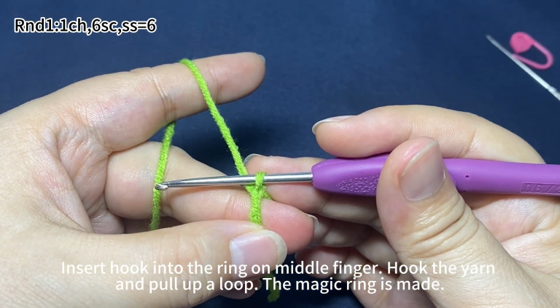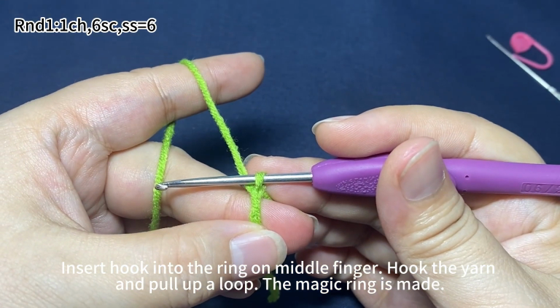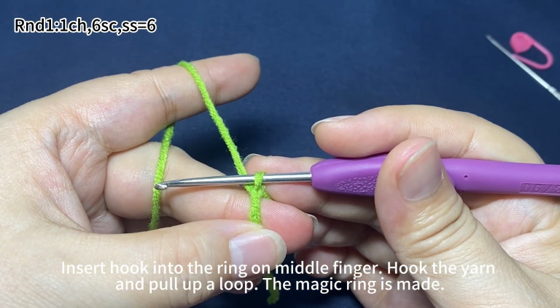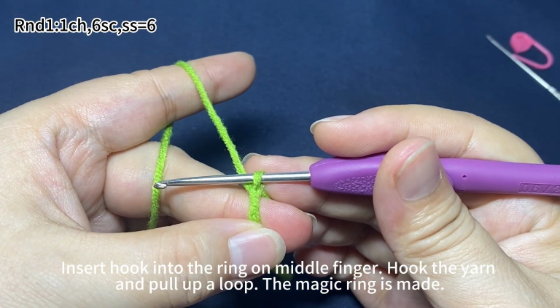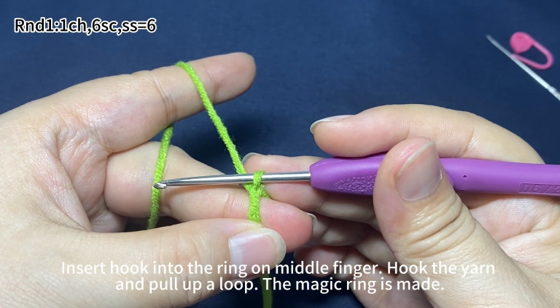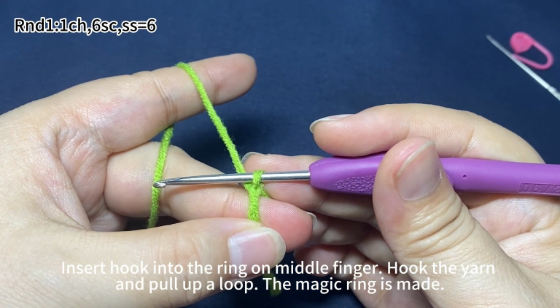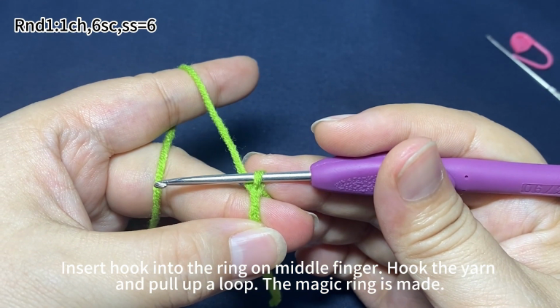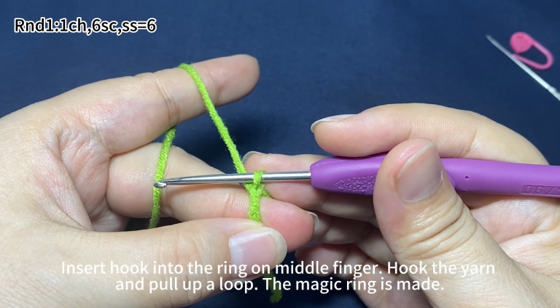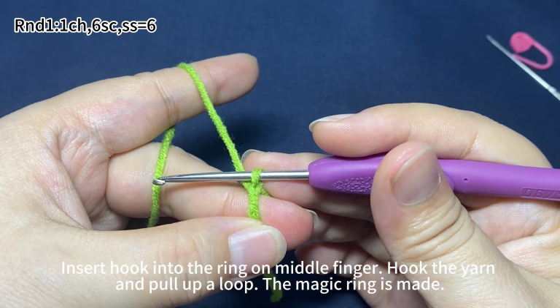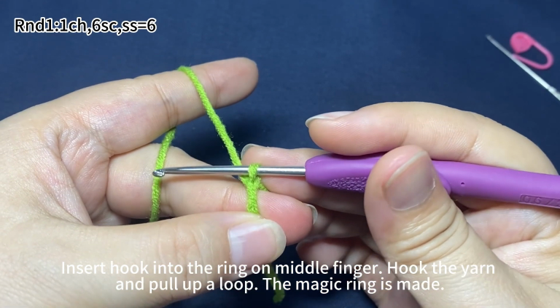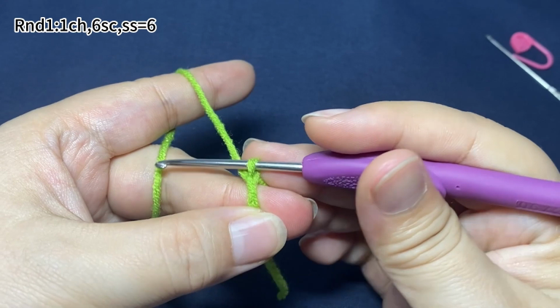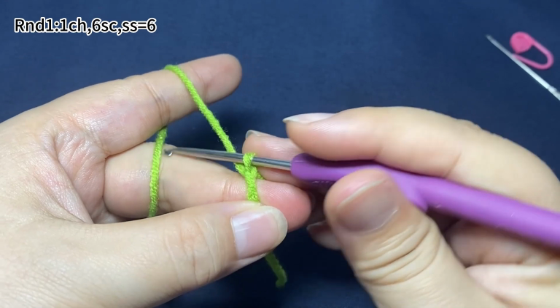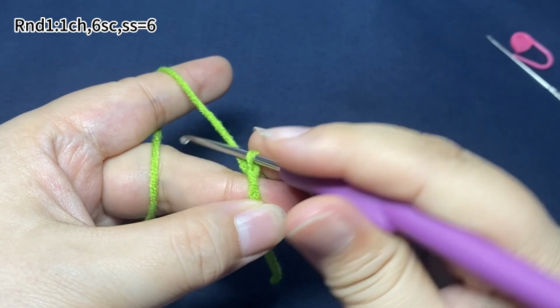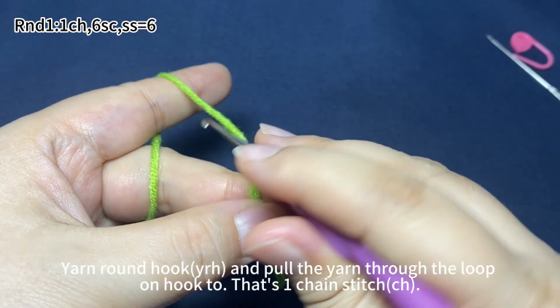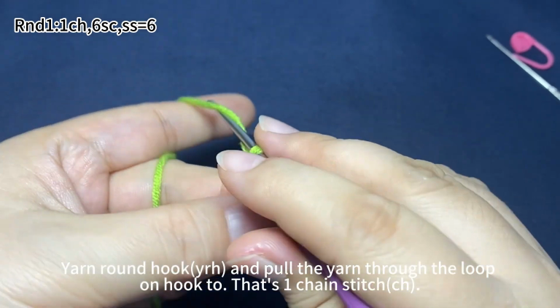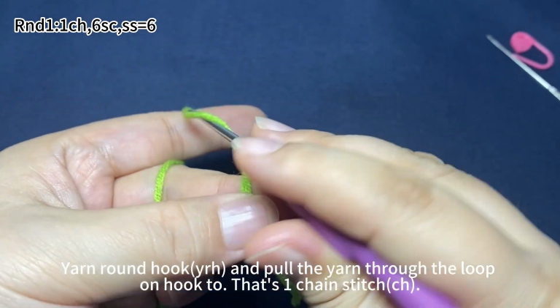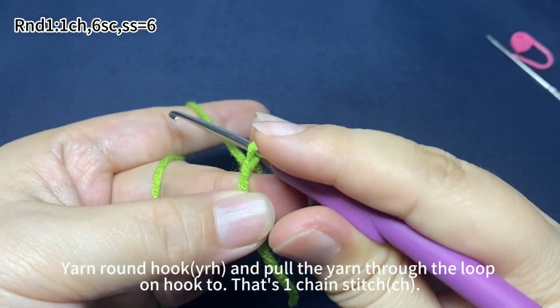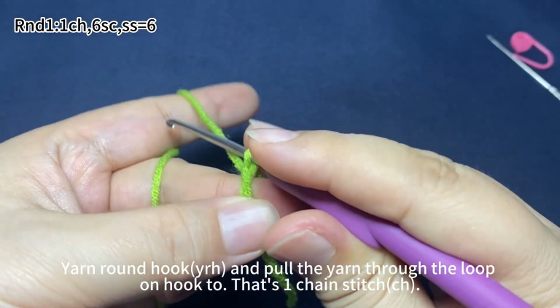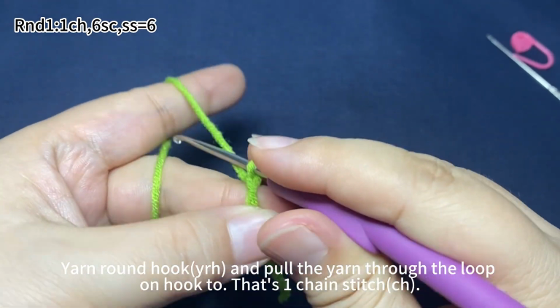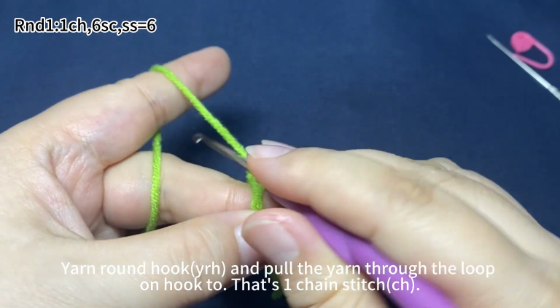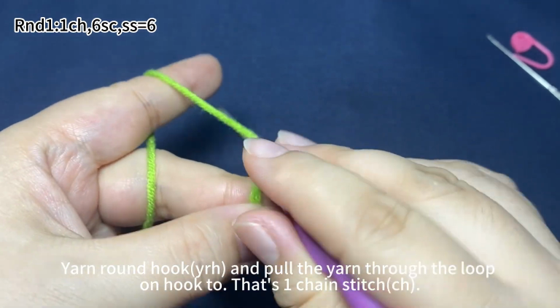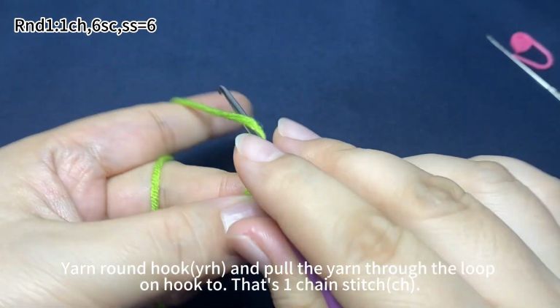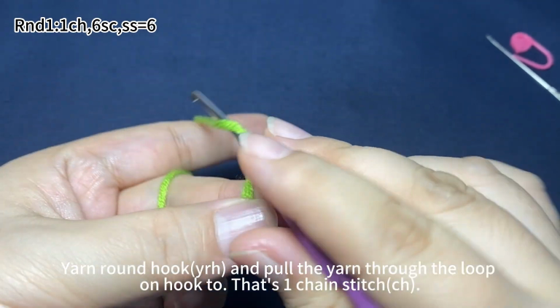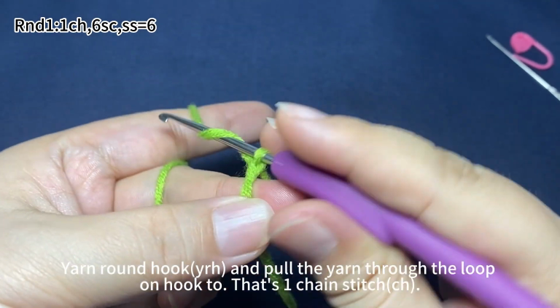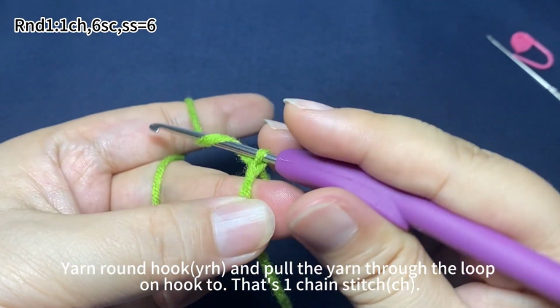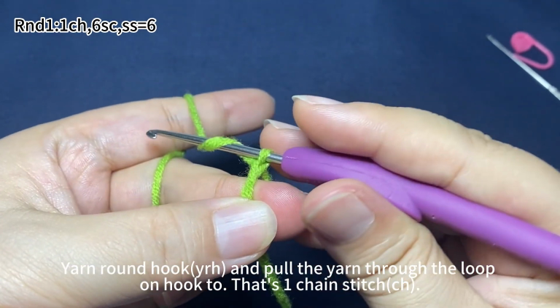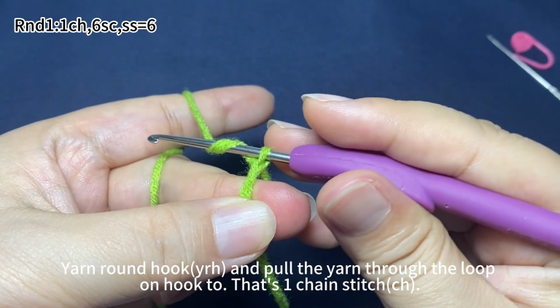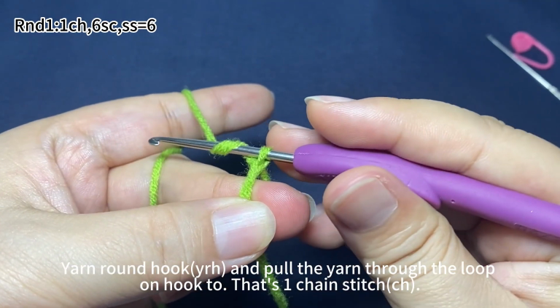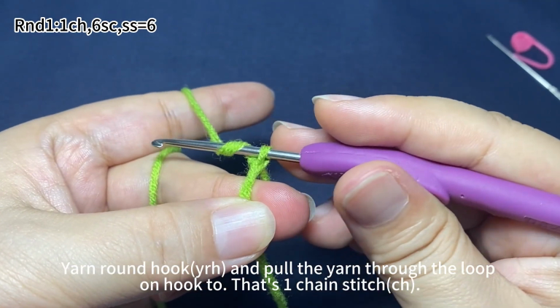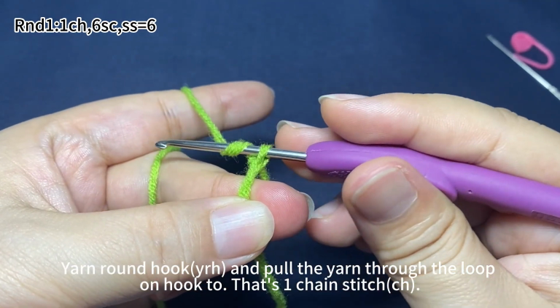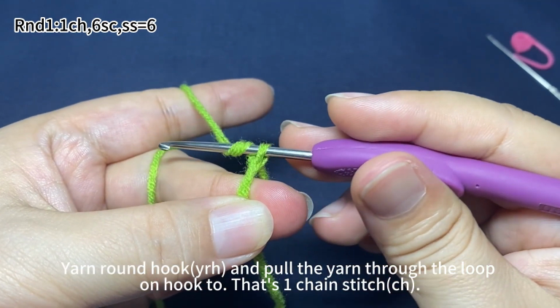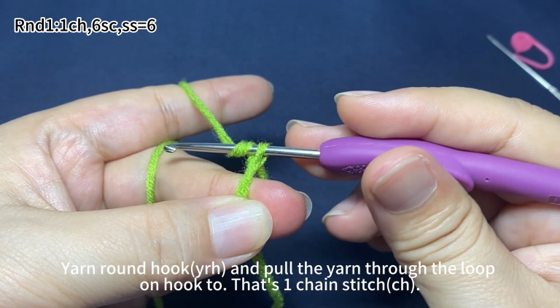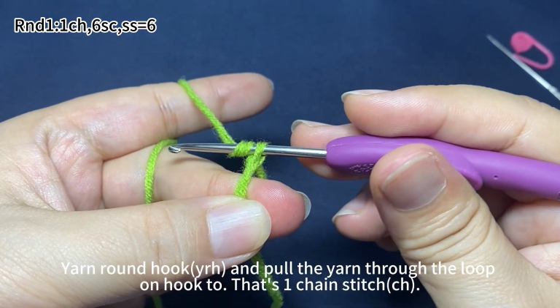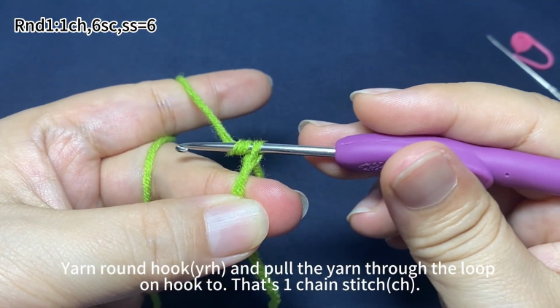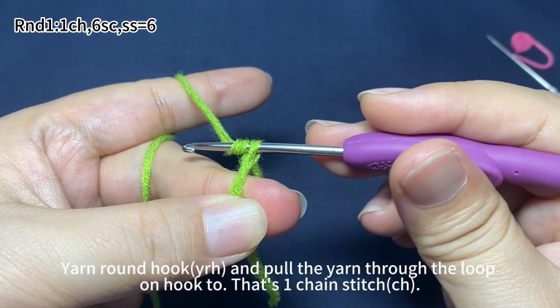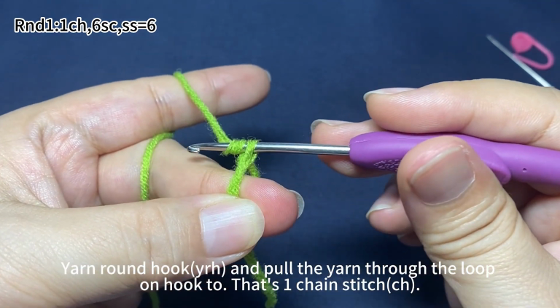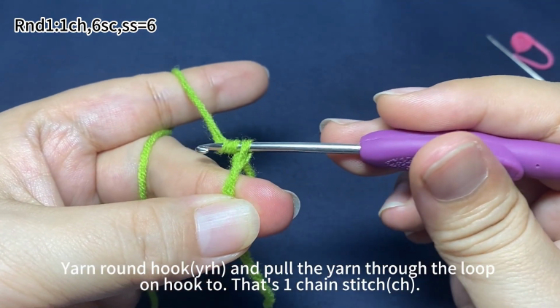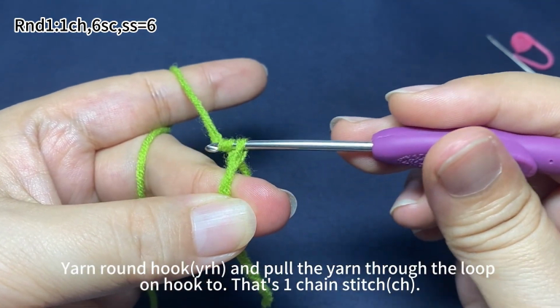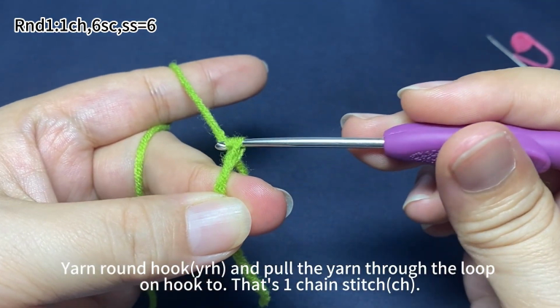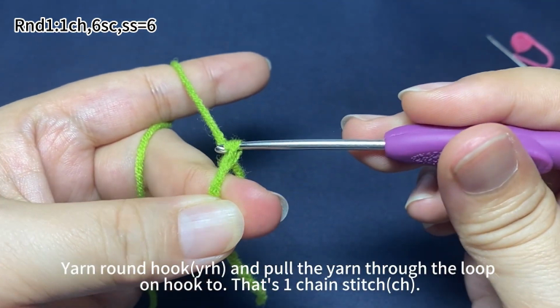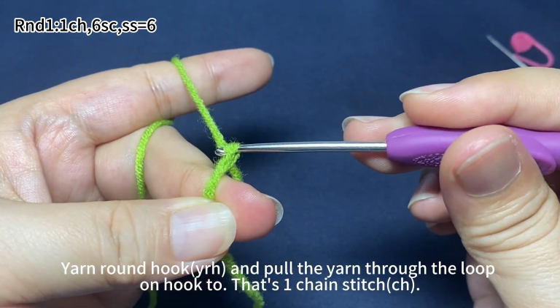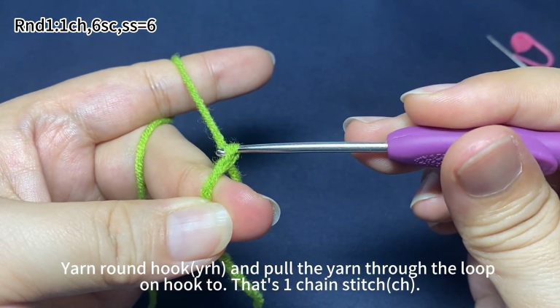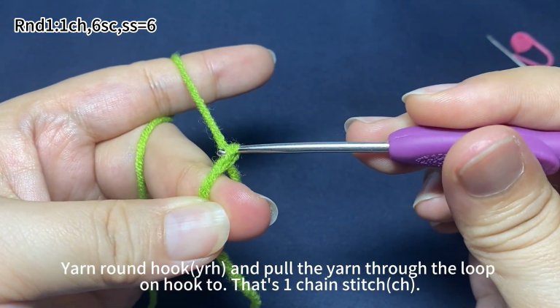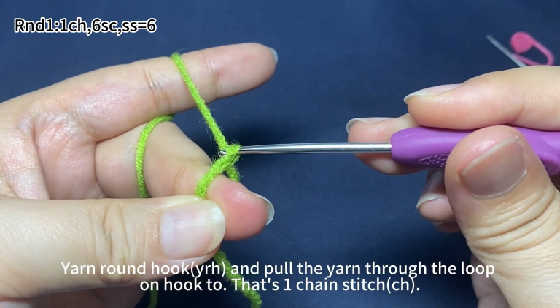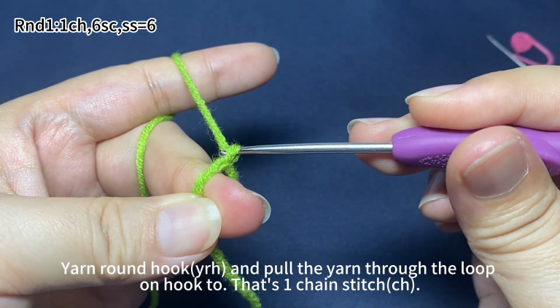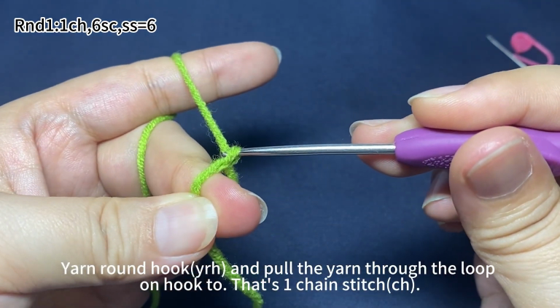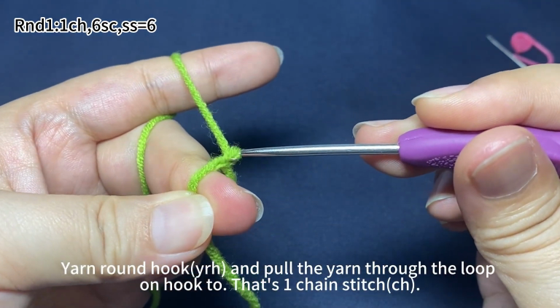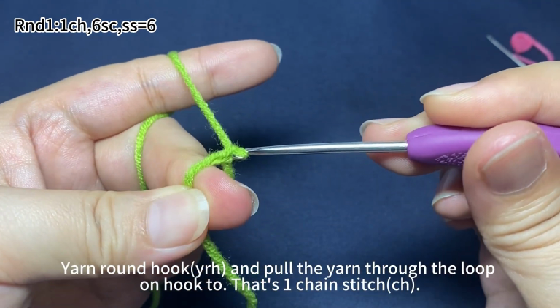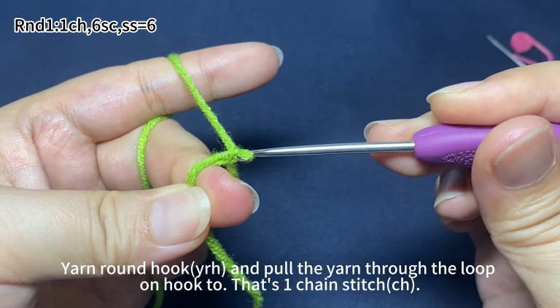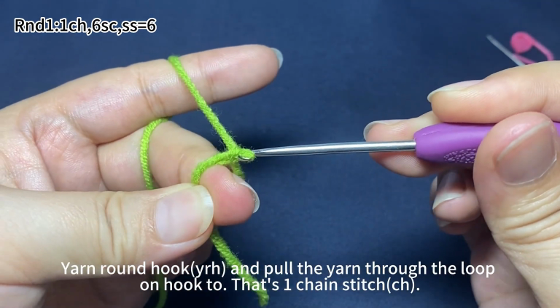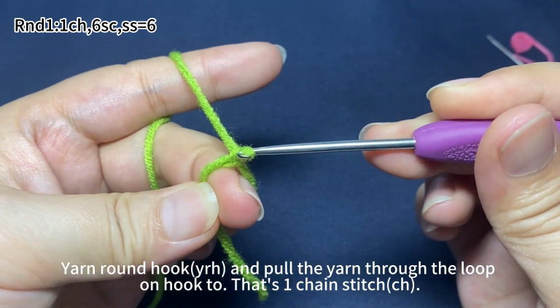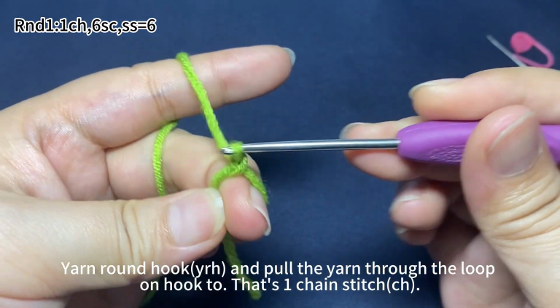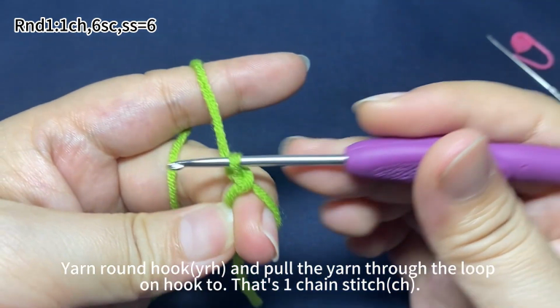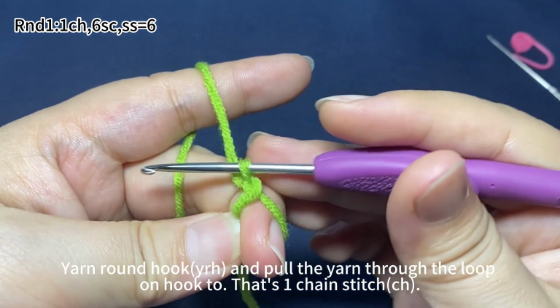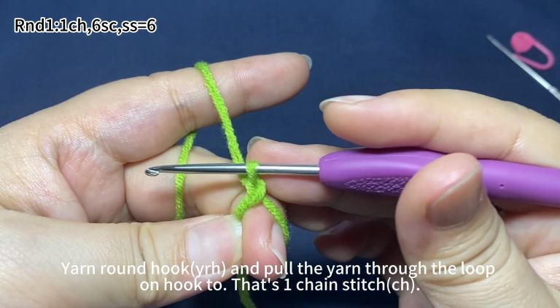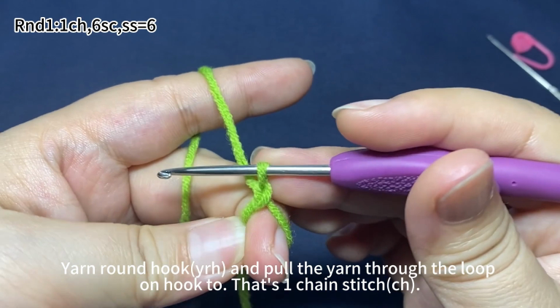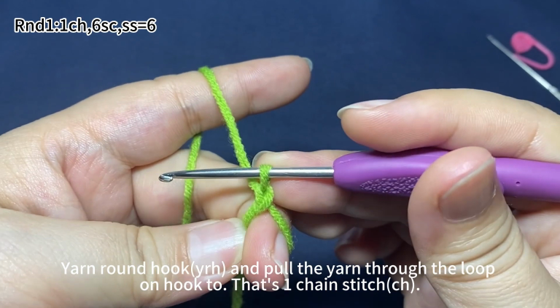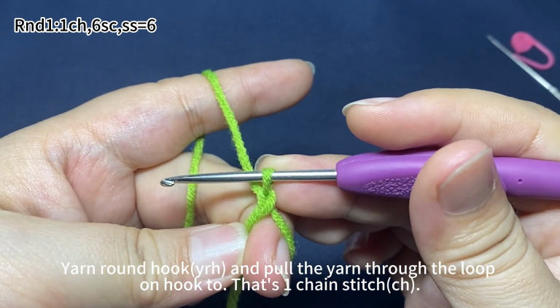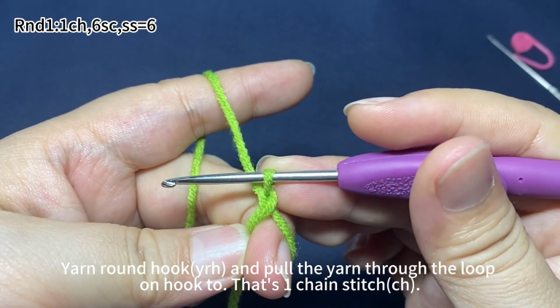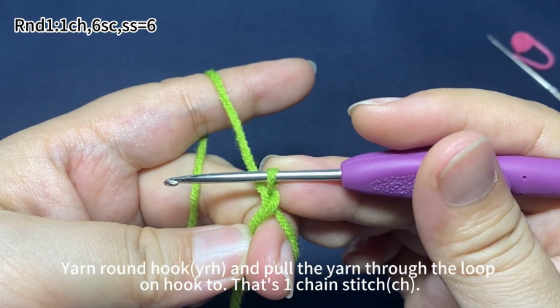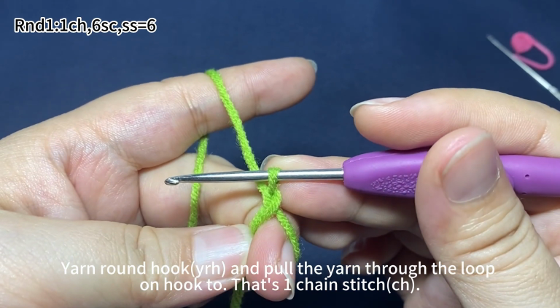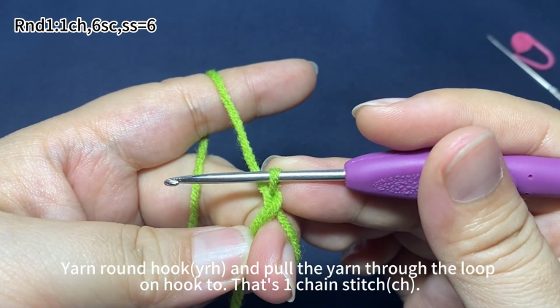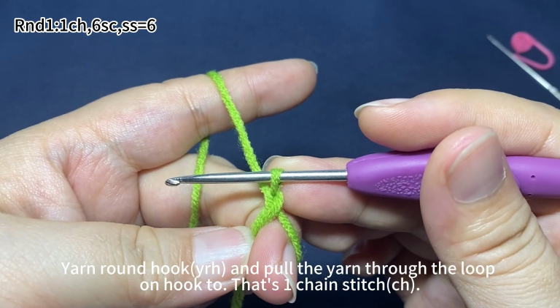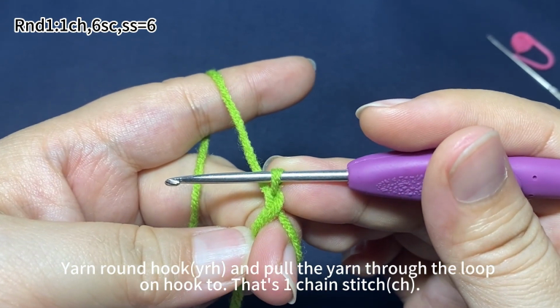In round 1, start with 1 chain stitch. Yarn around the hook, then pull the yarn through the loop on hook. That's 1 chain stitch.